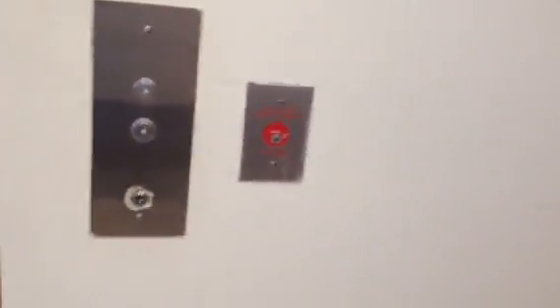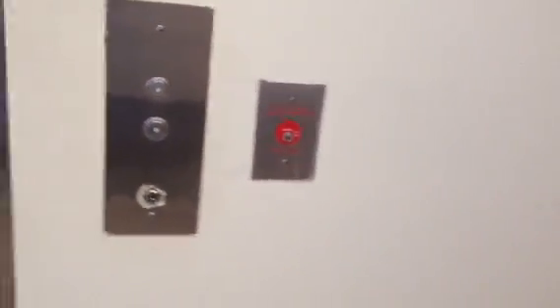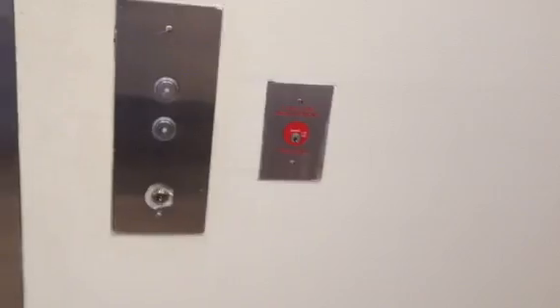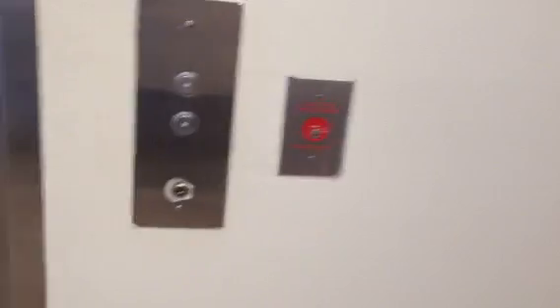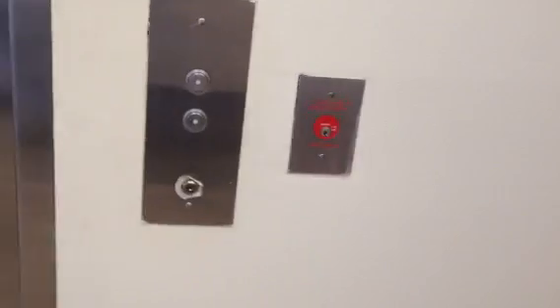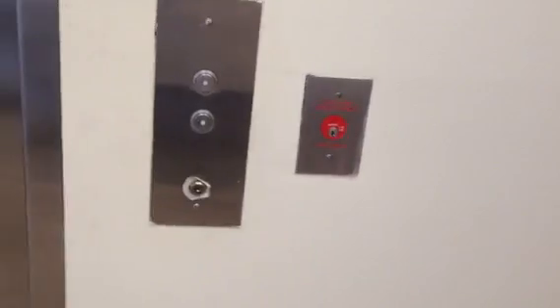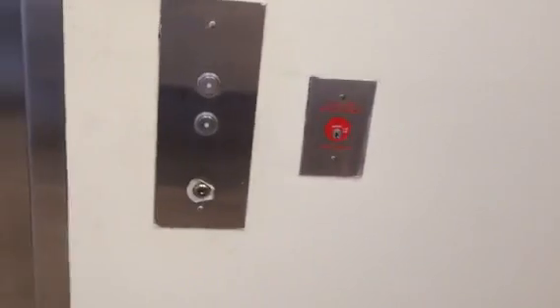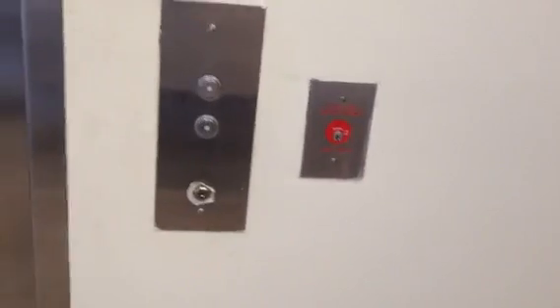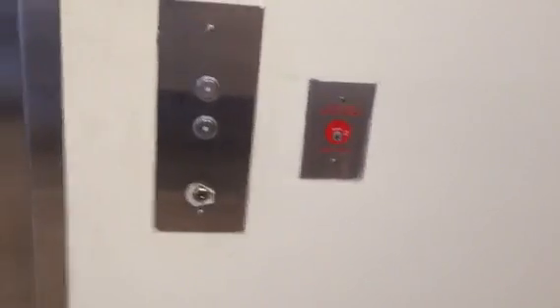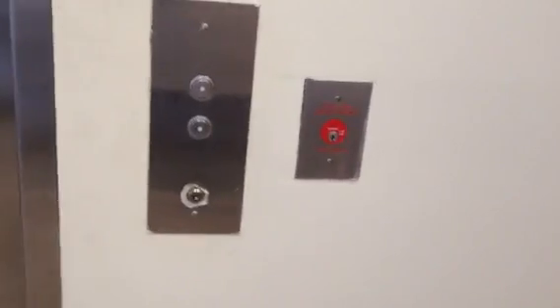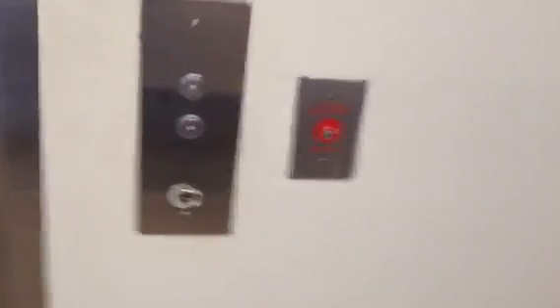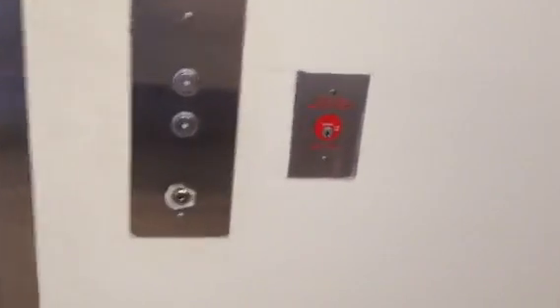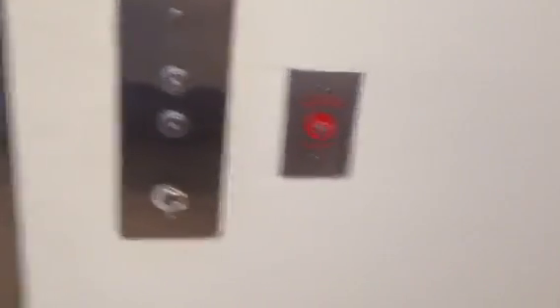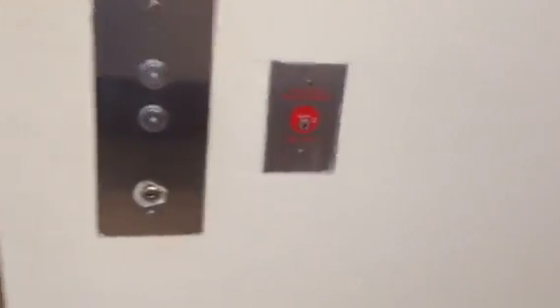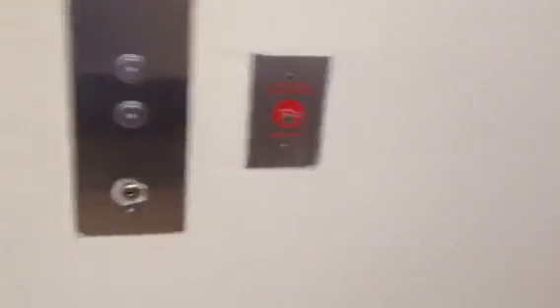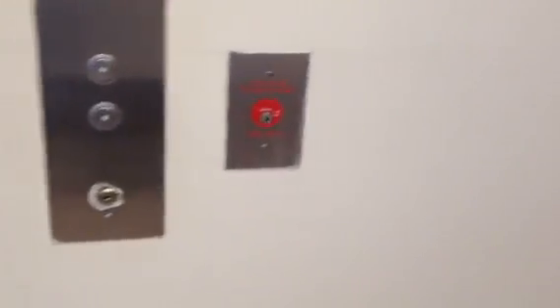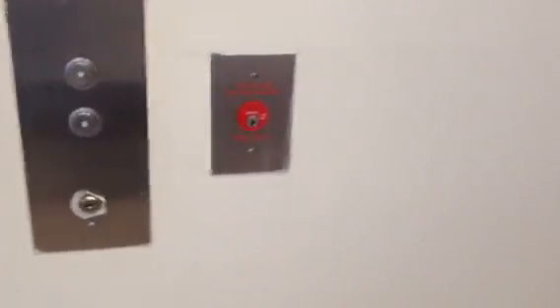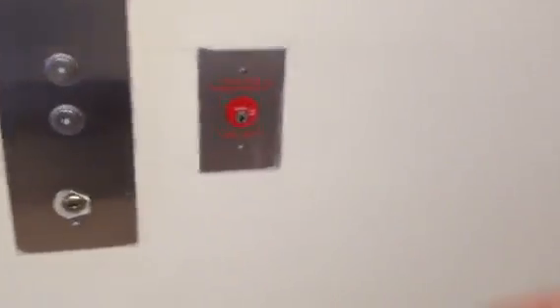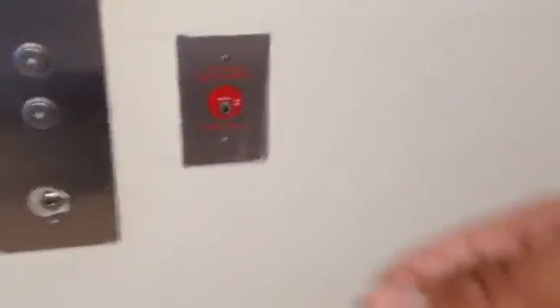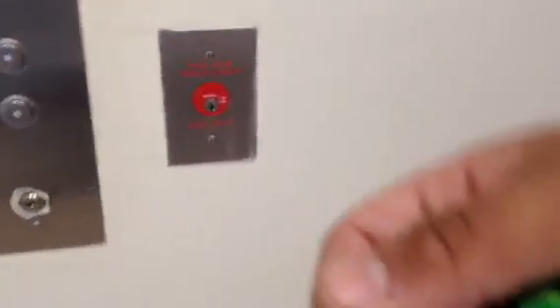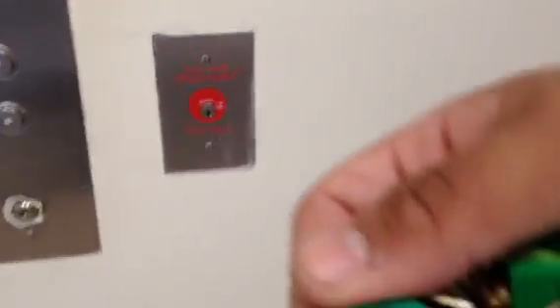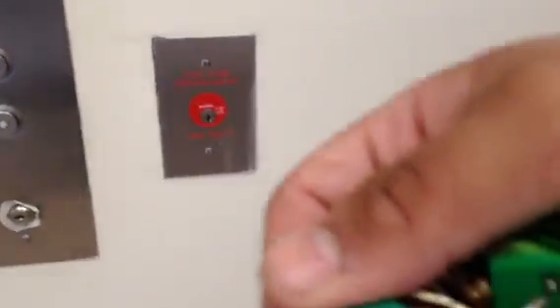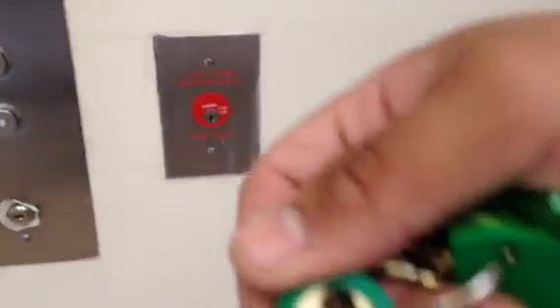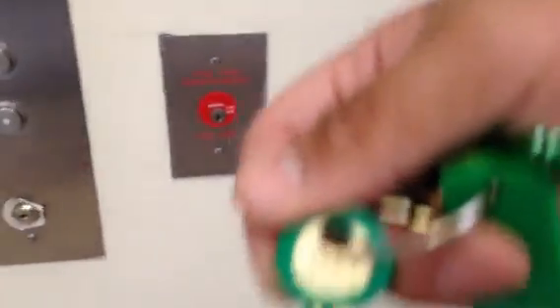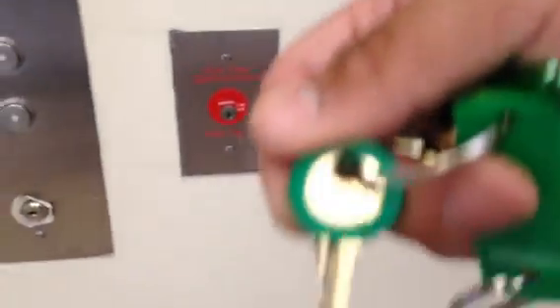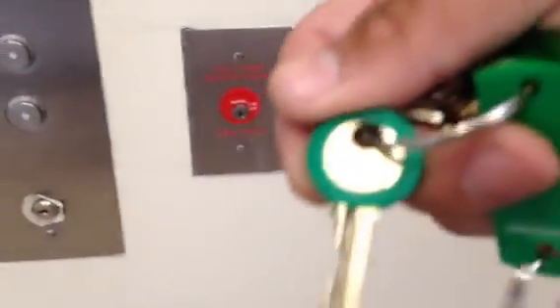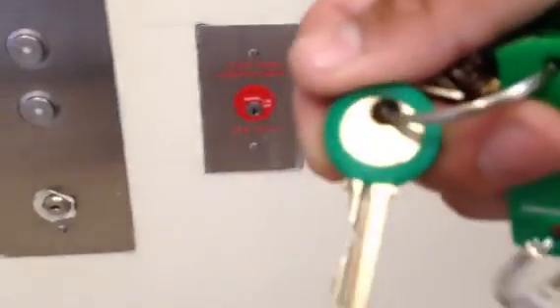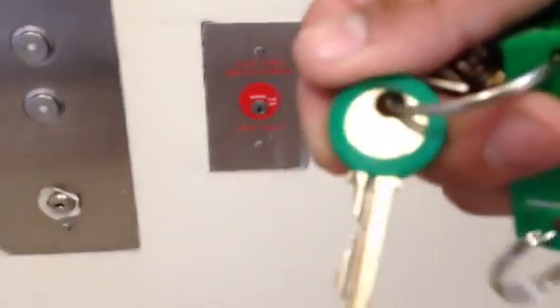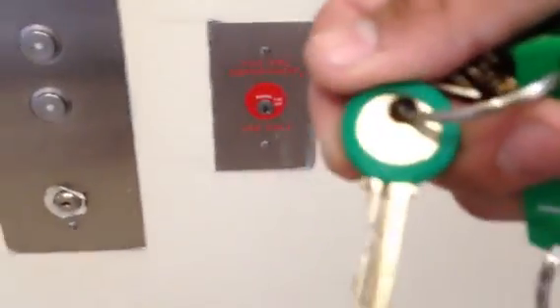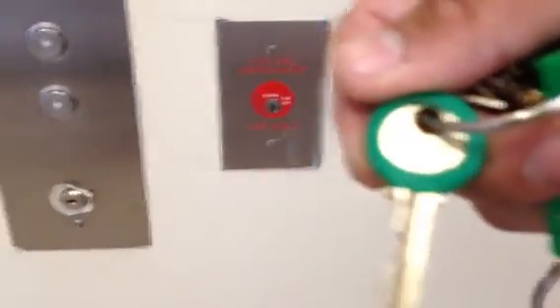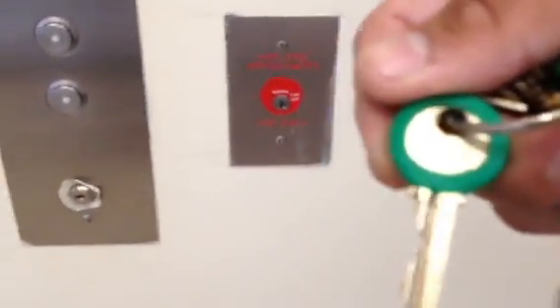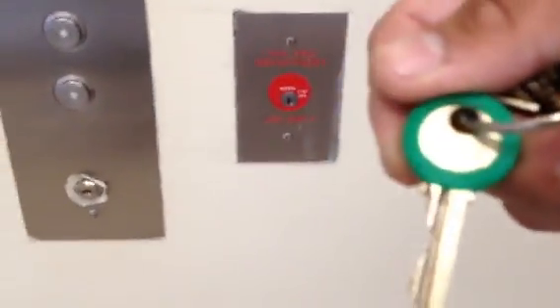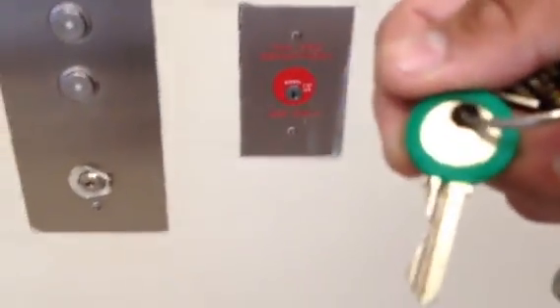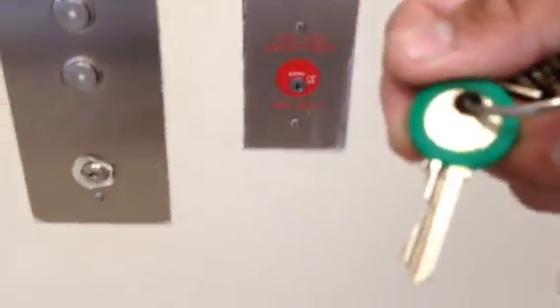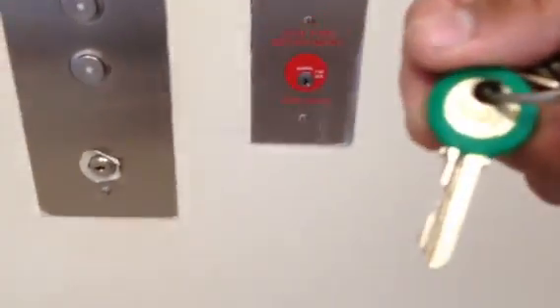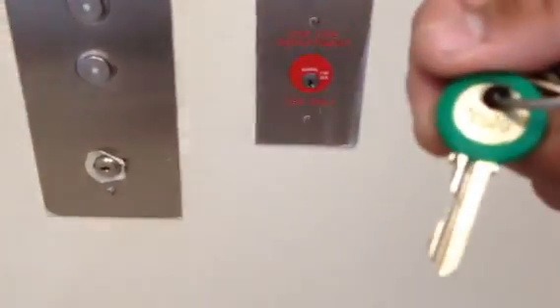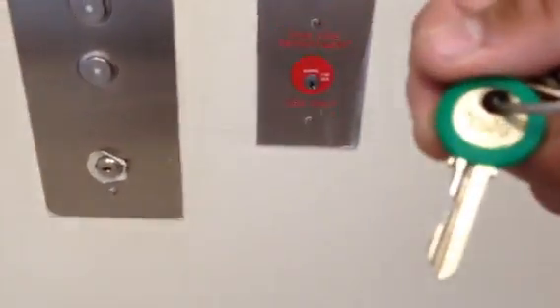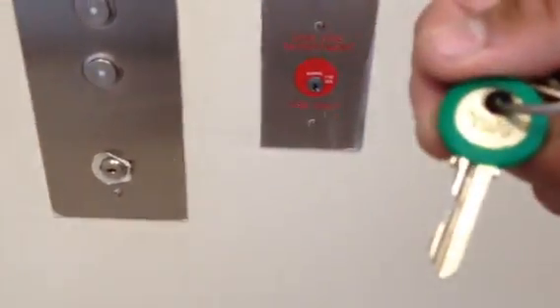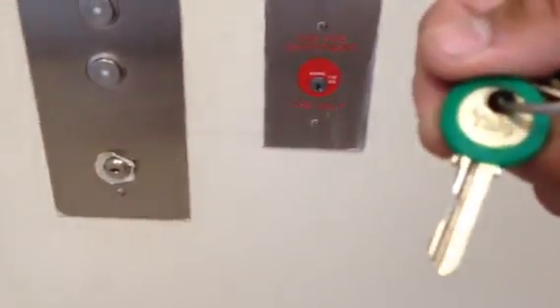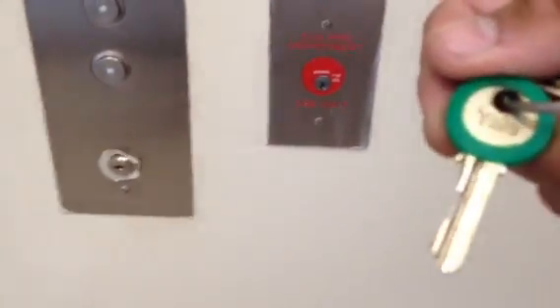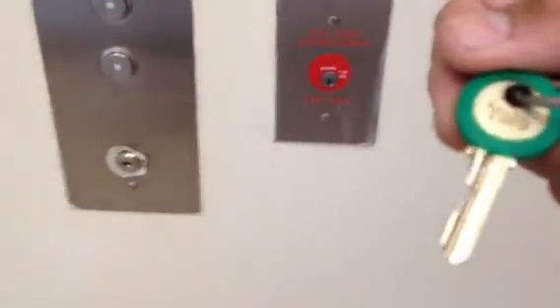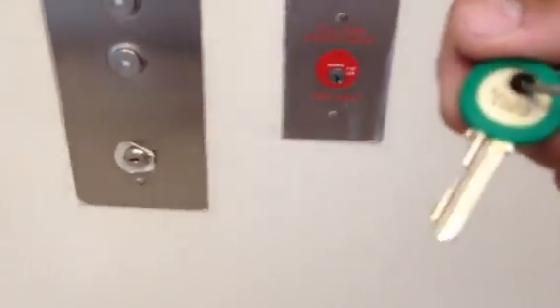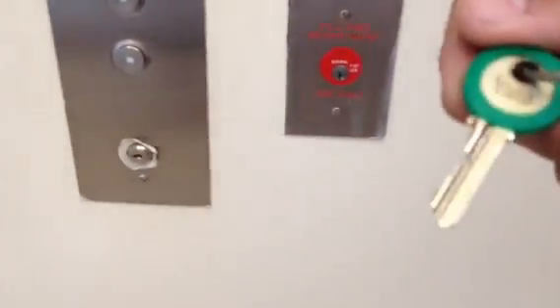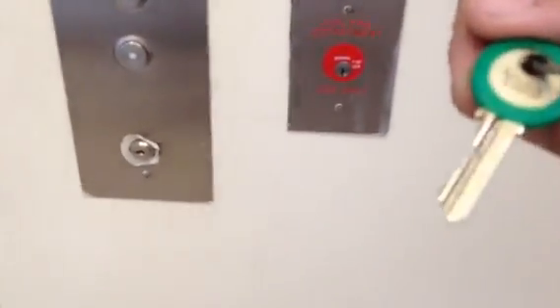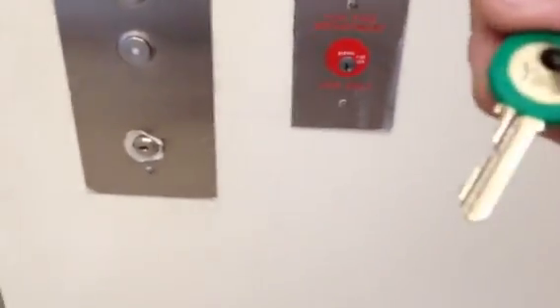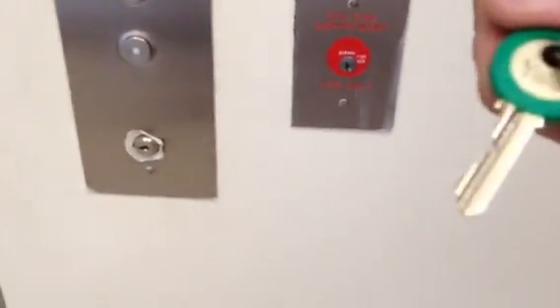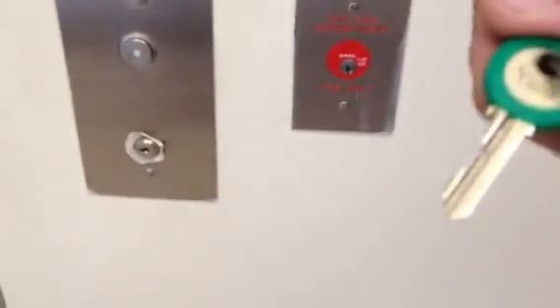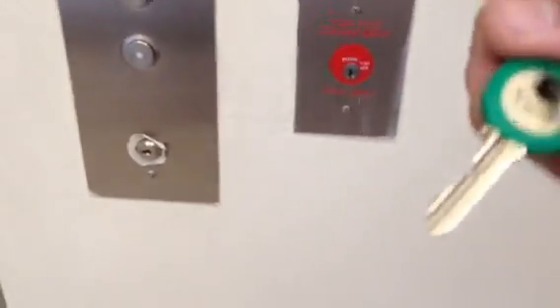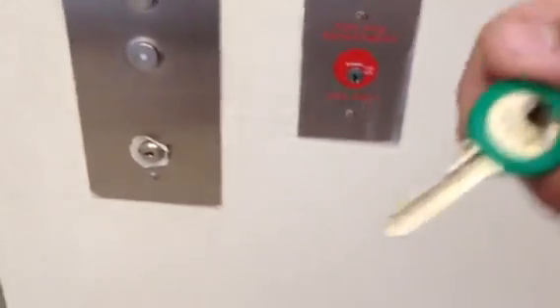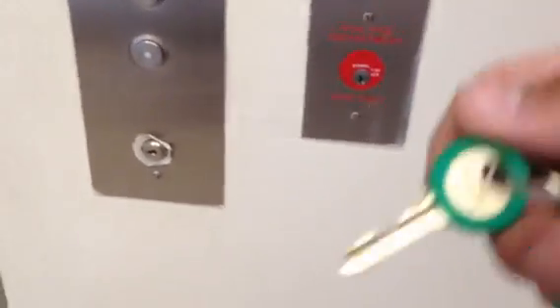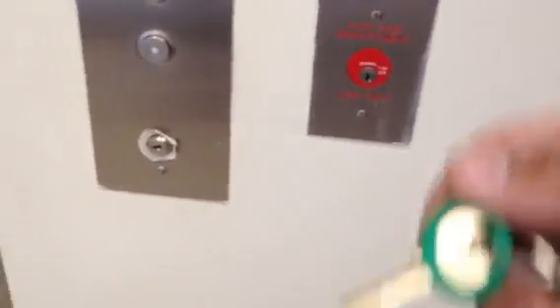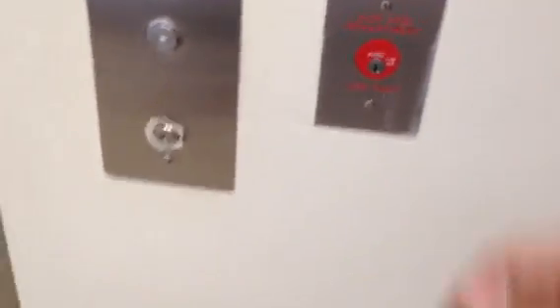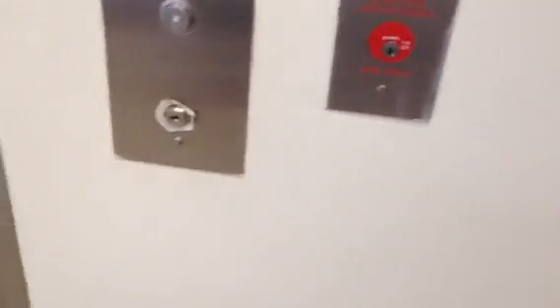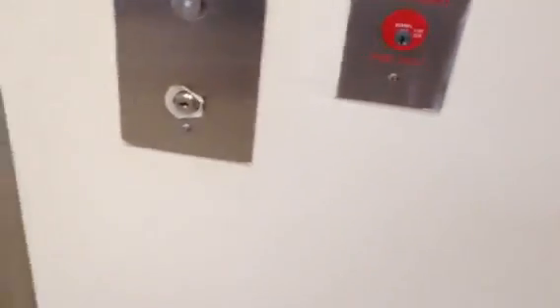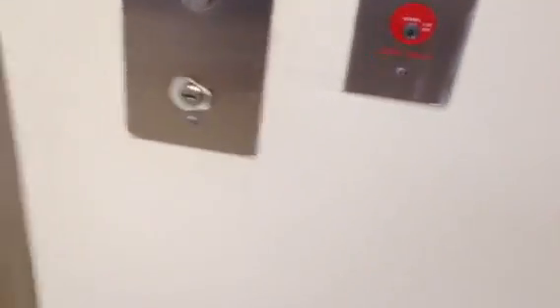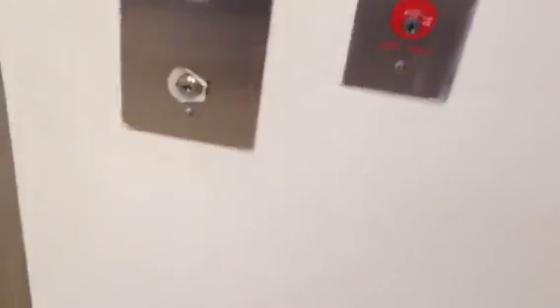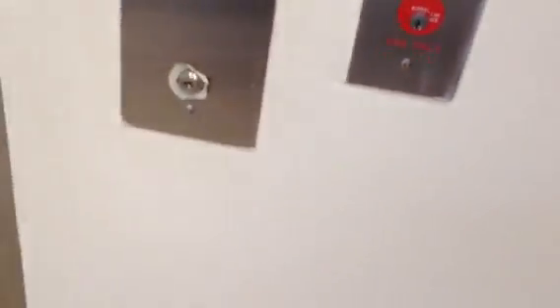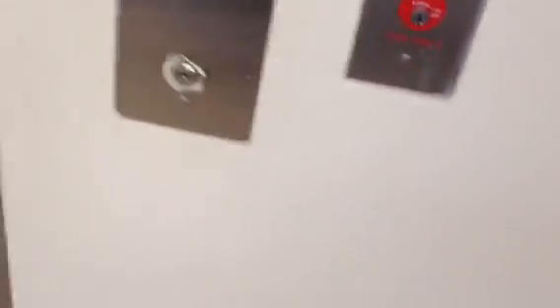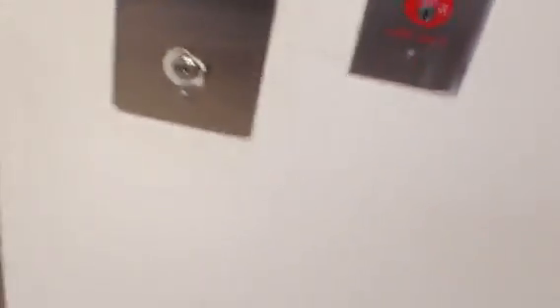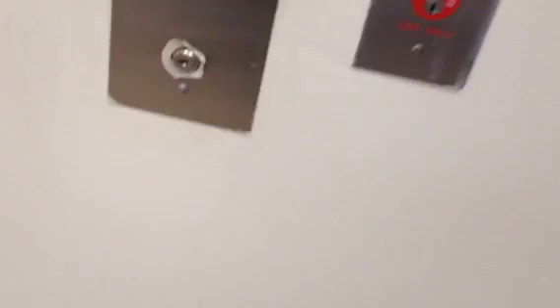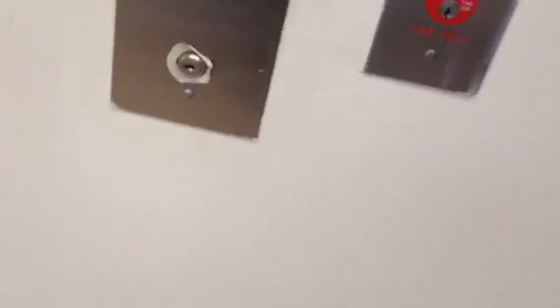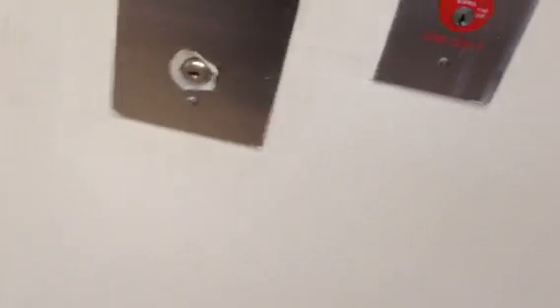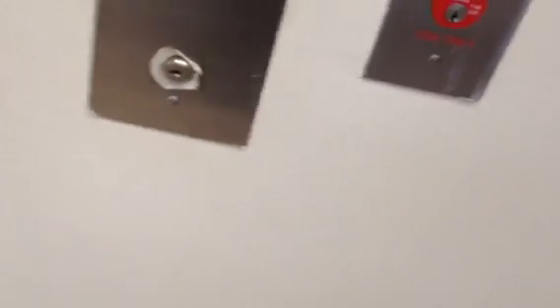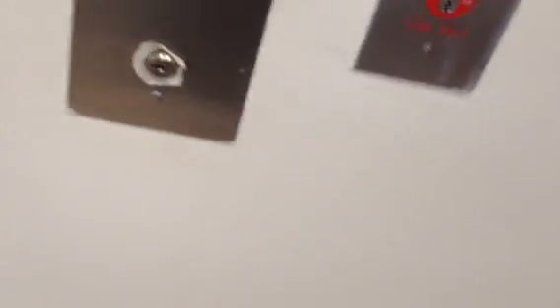The fire service key for NYC is just a yell key. It's under yell and tumble lock.